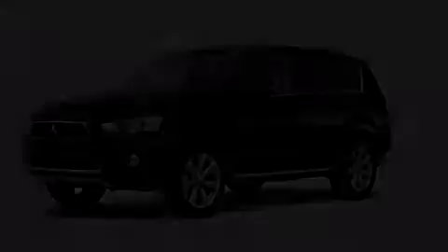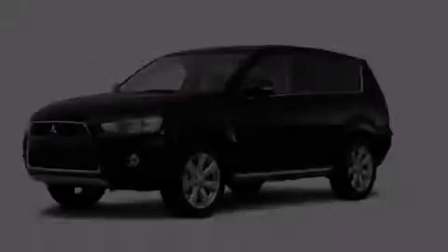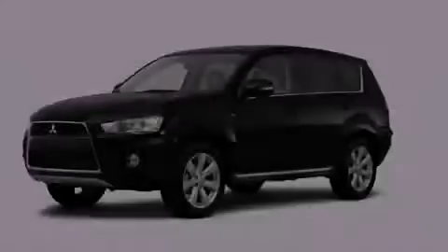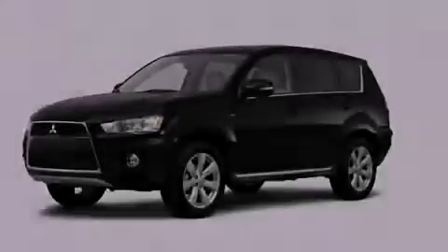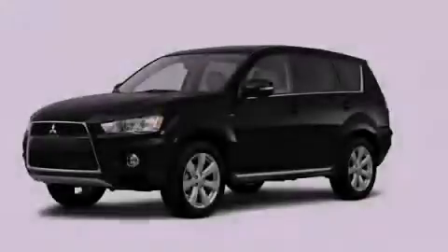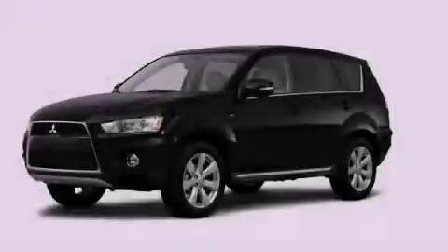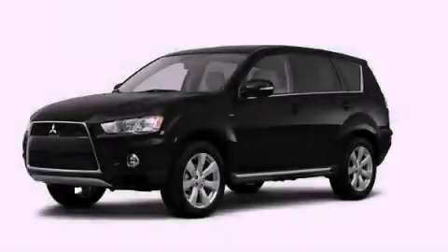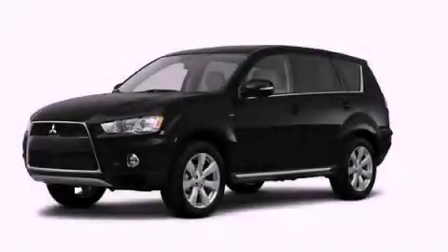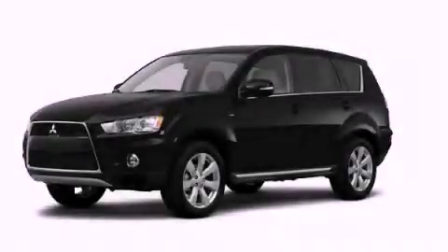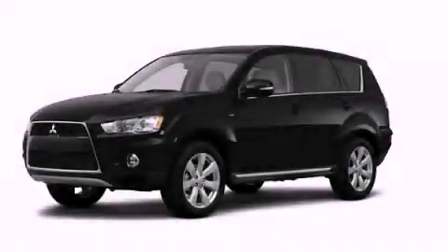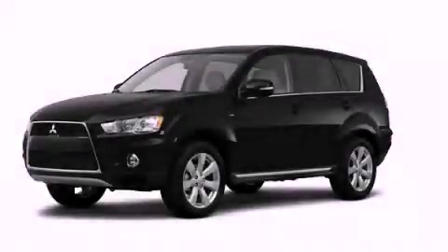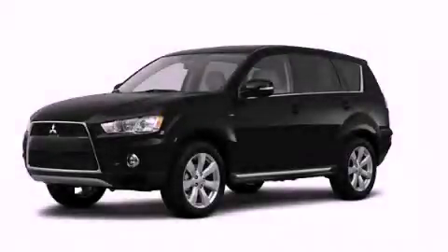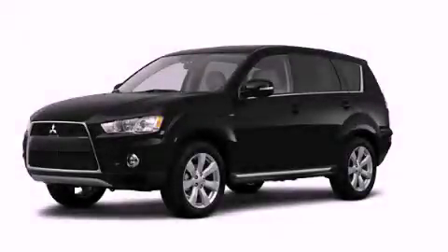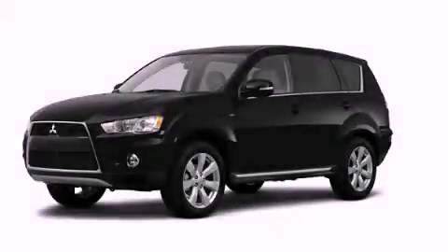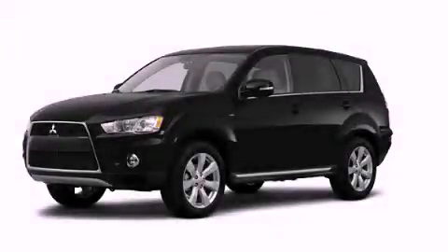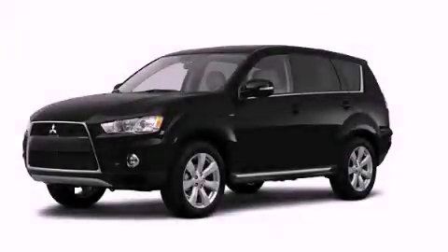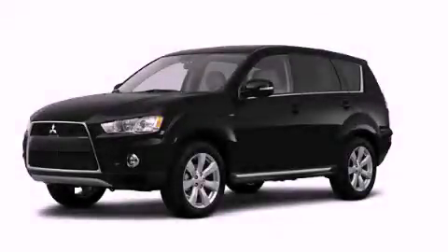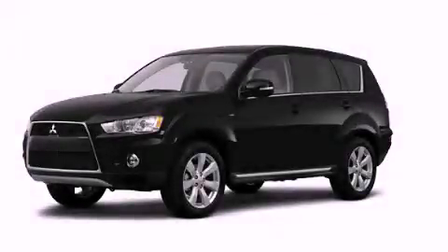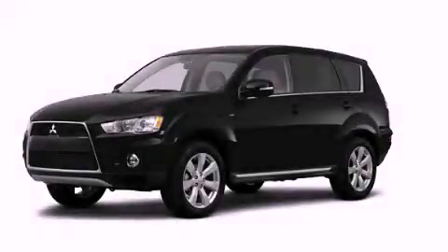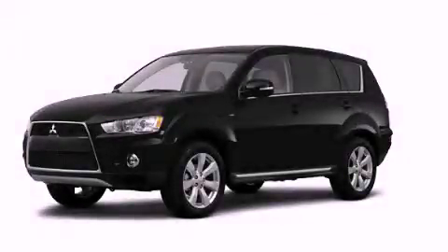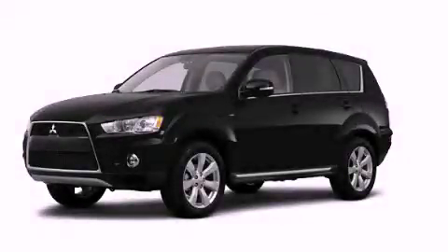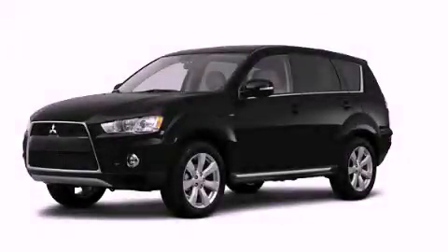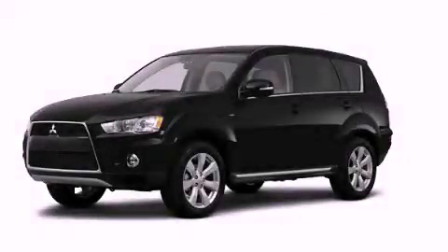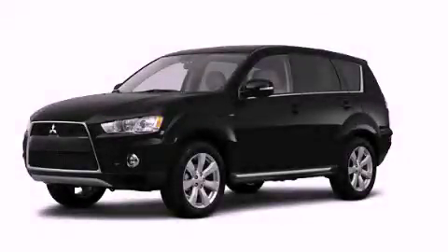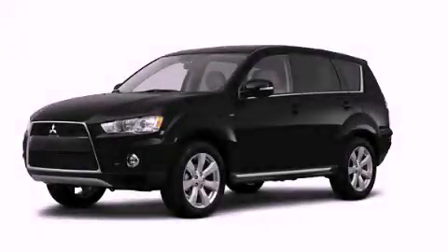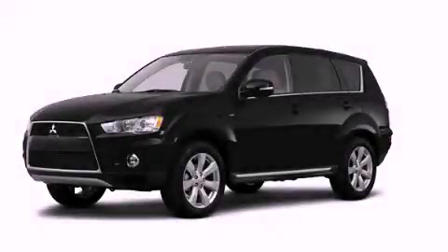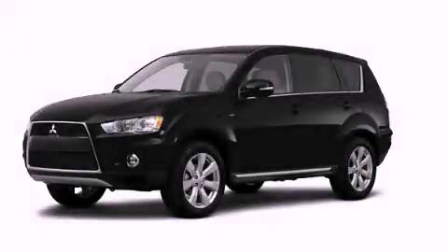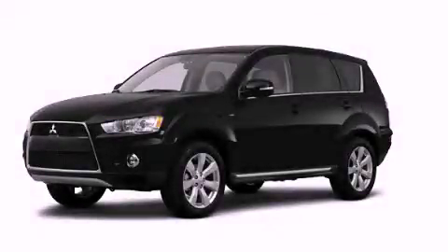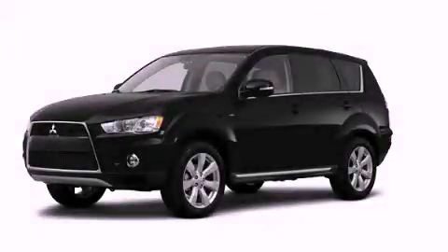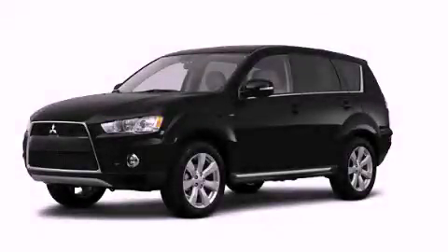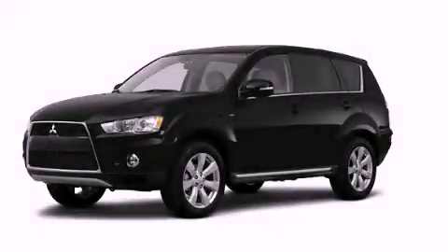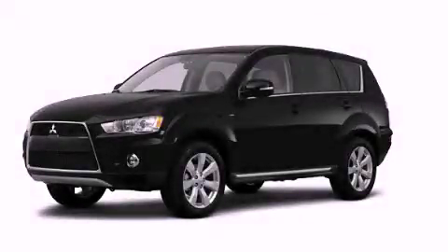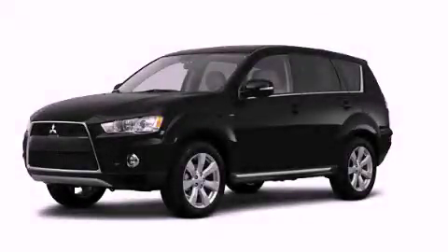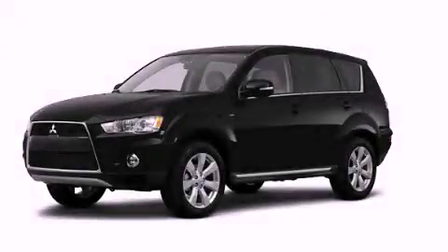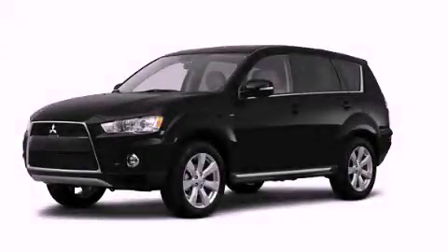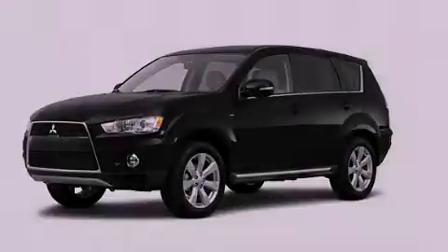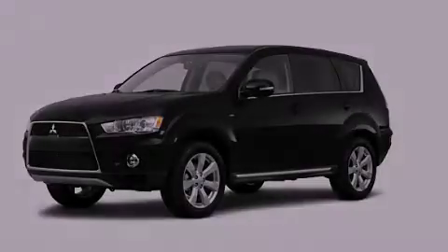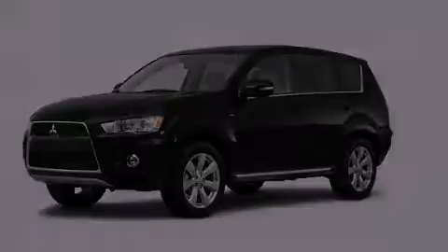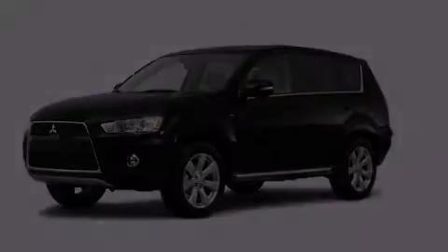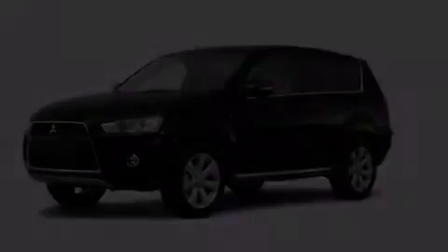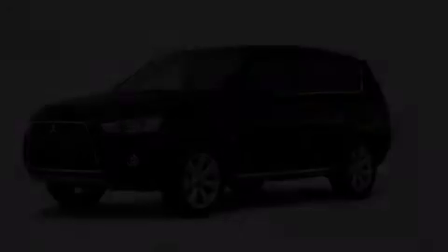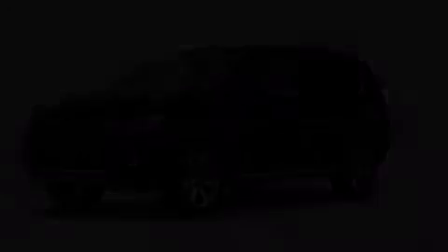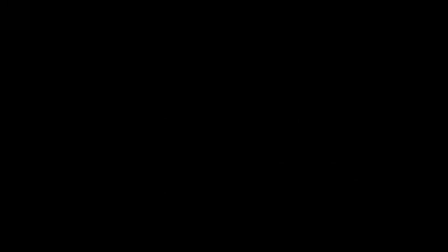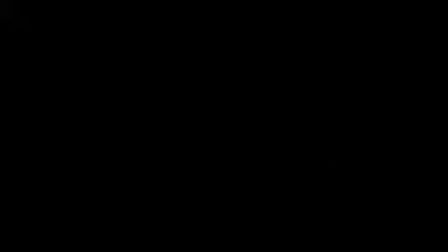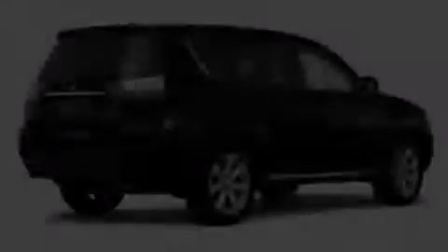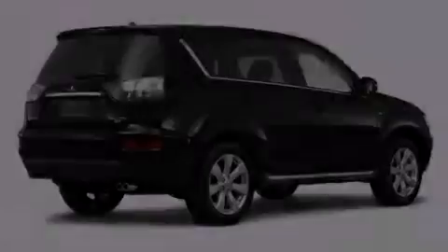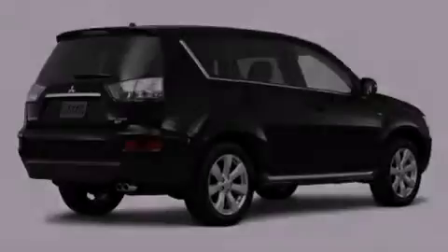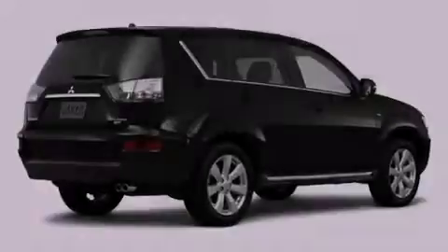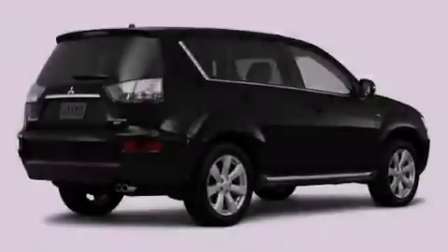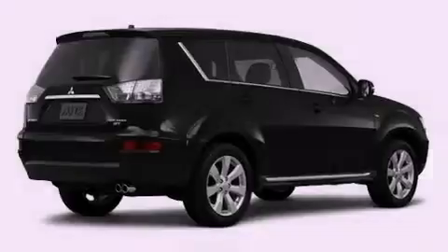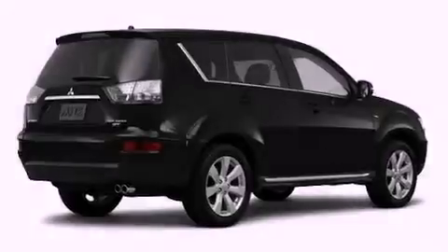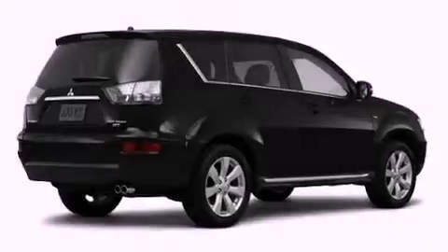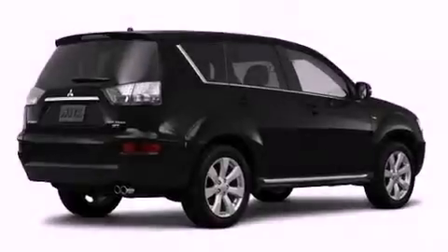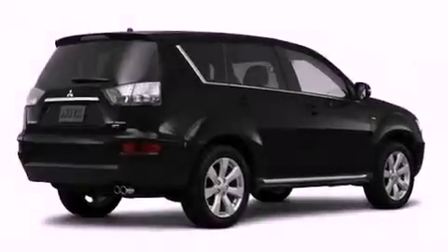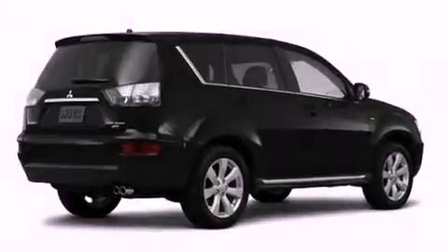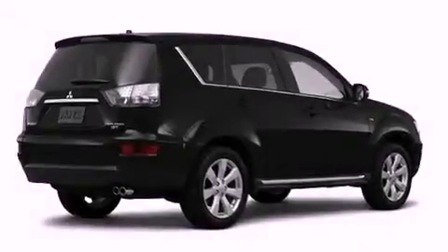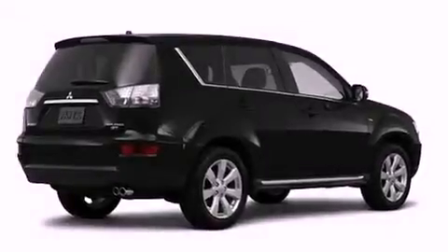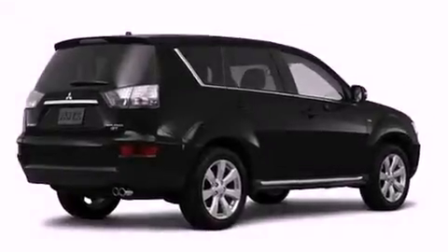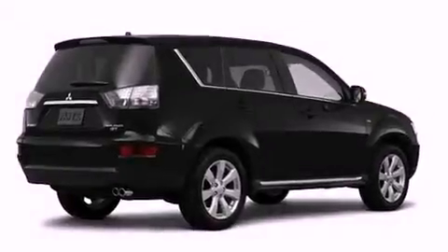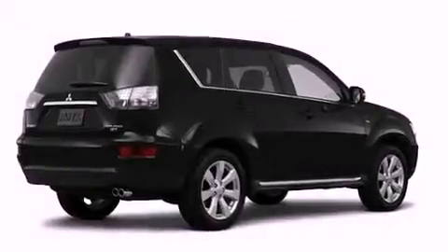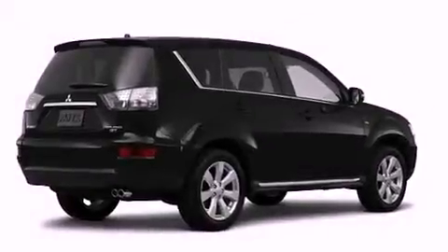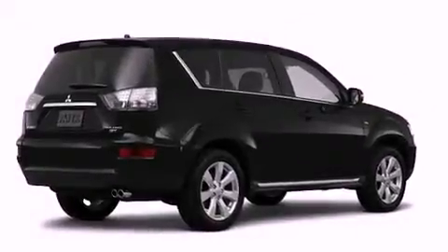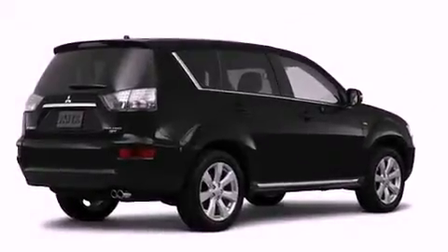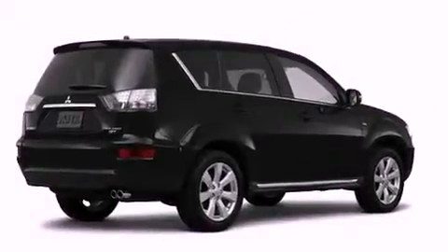This is a brand new 2012 Mitsubishi Outlander. Functional utility for a modern lifestyle.